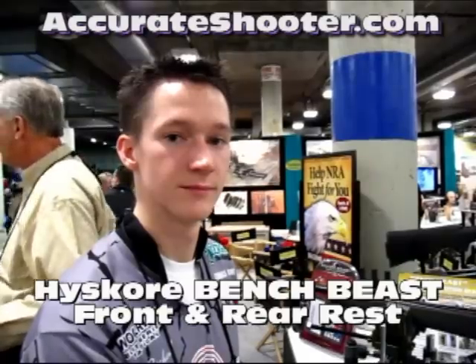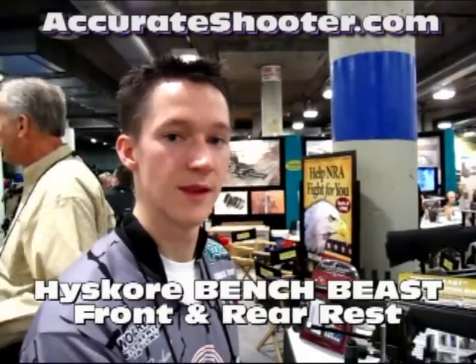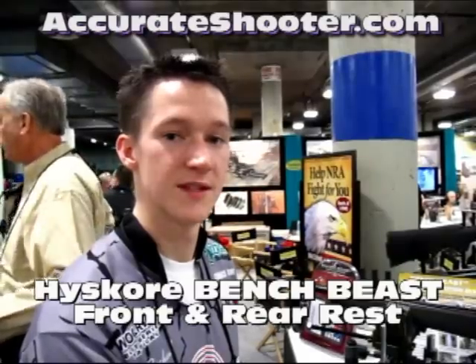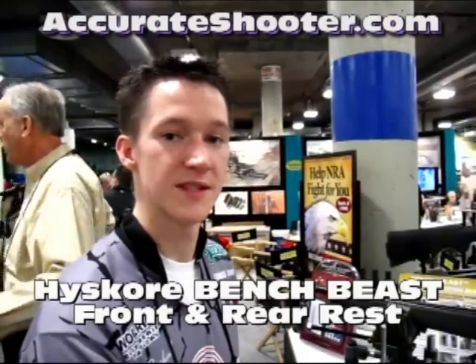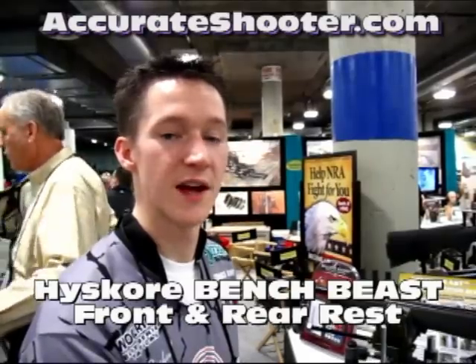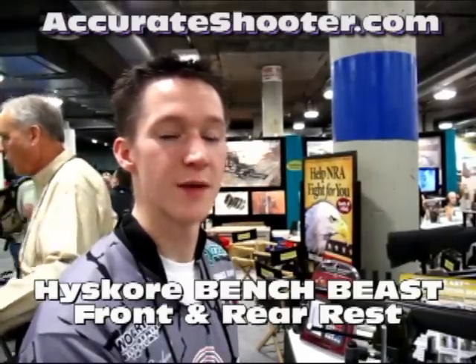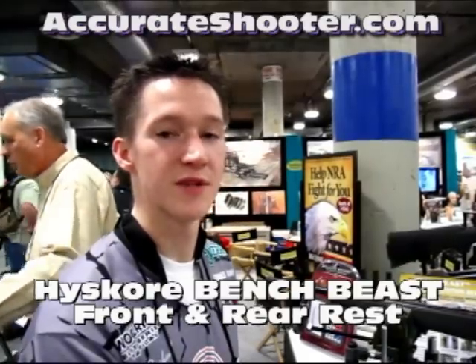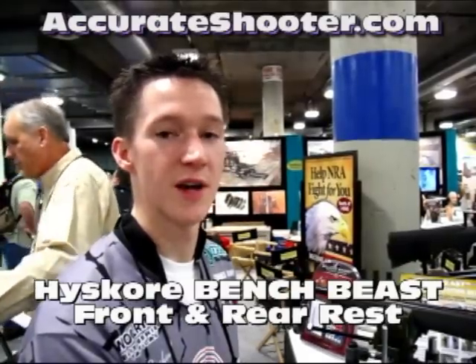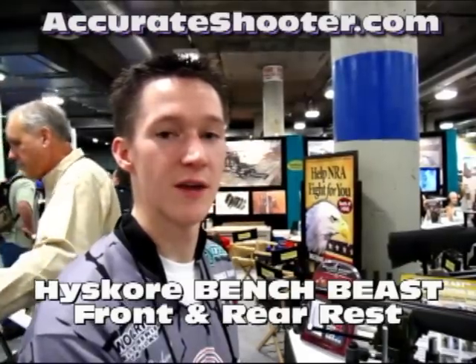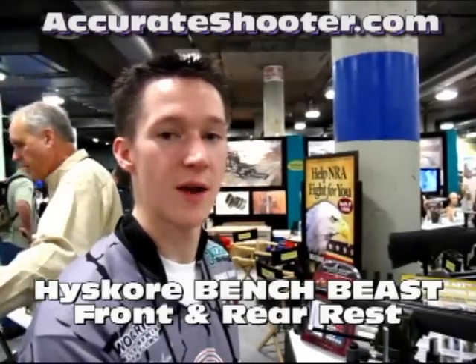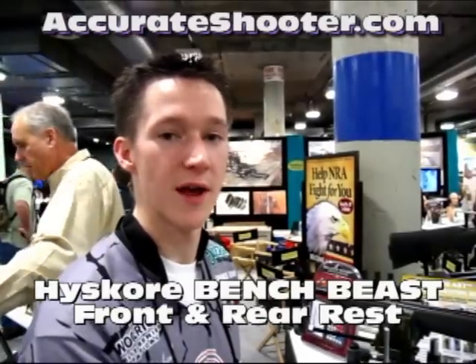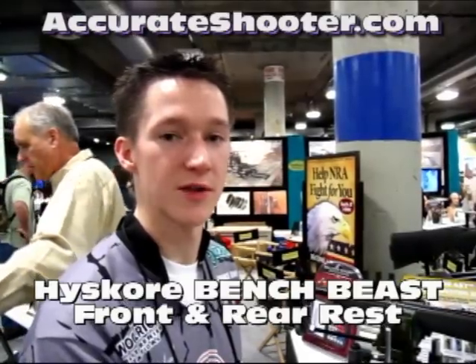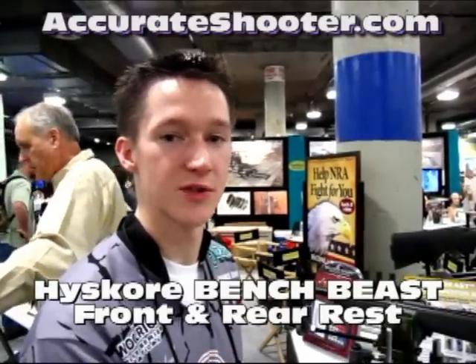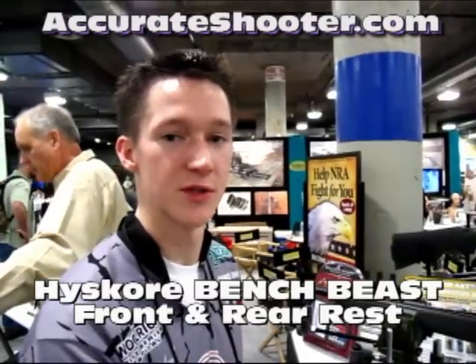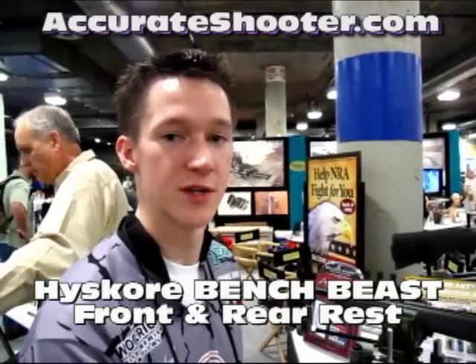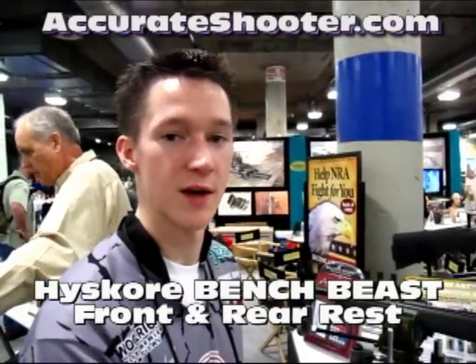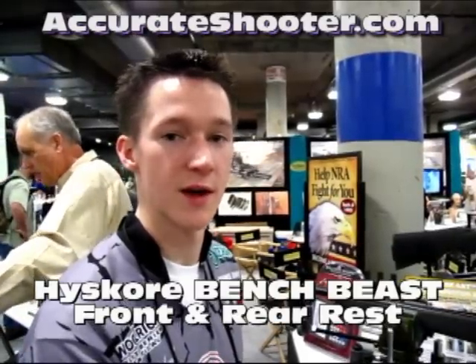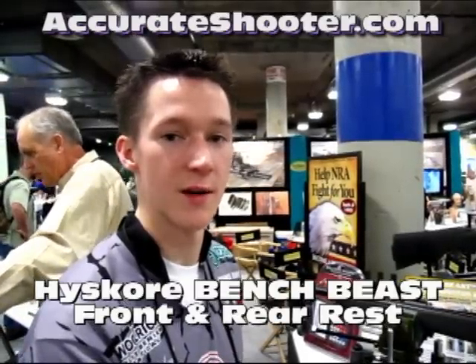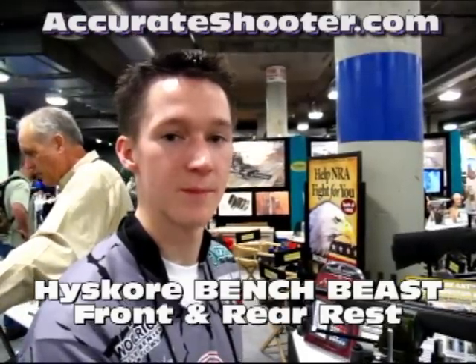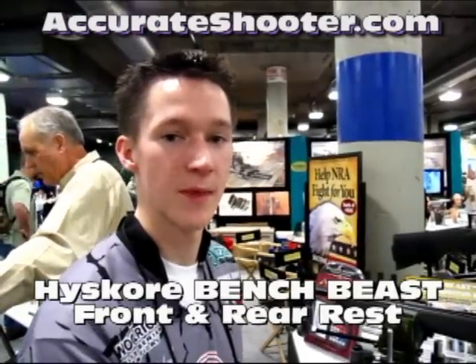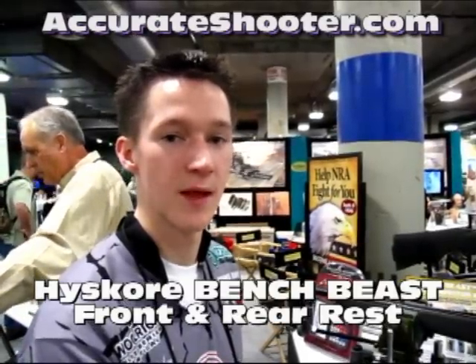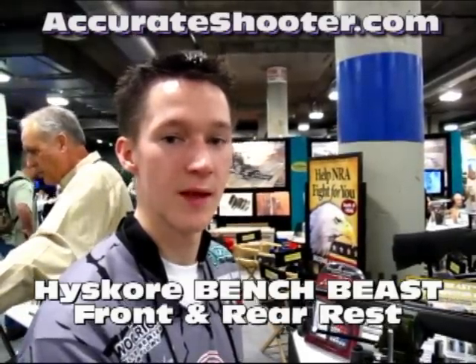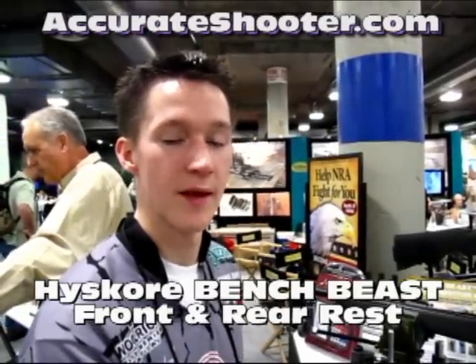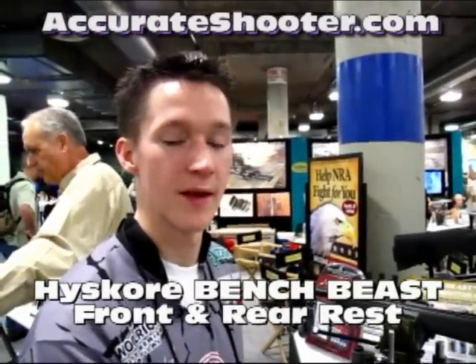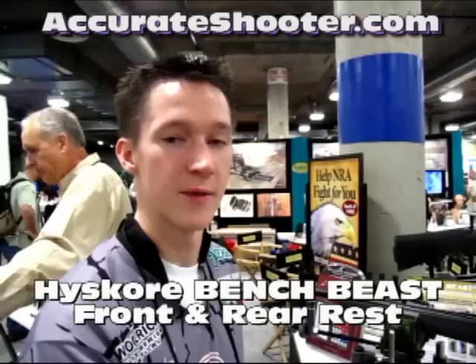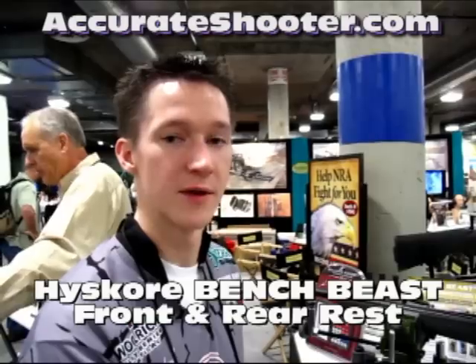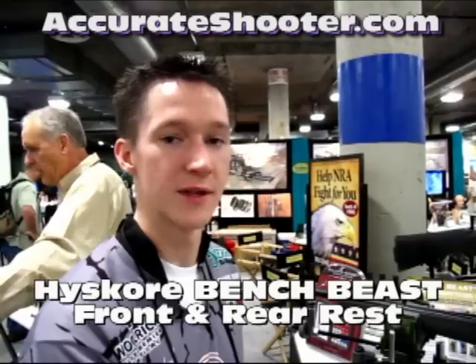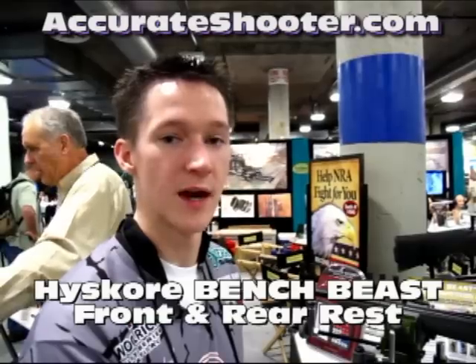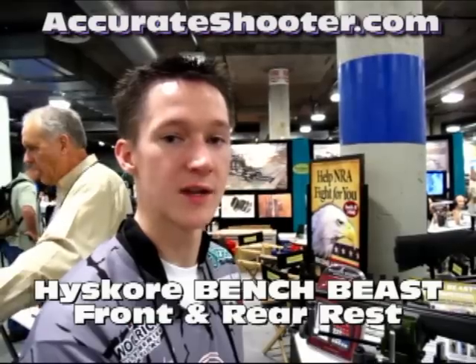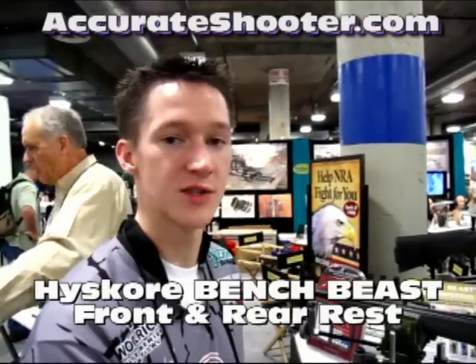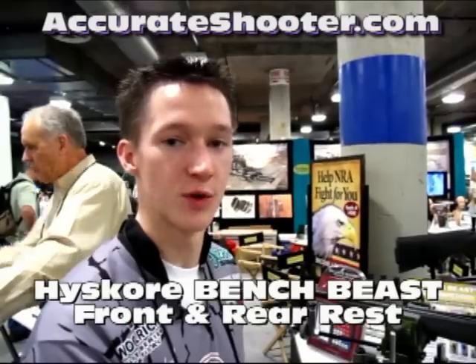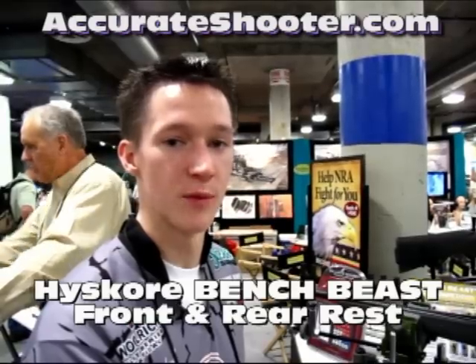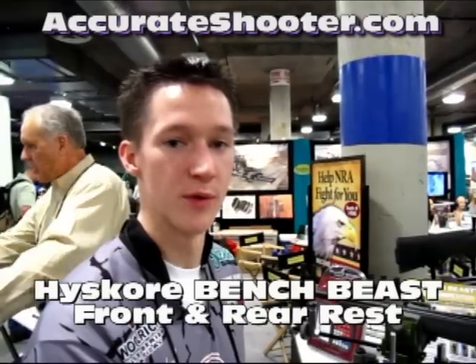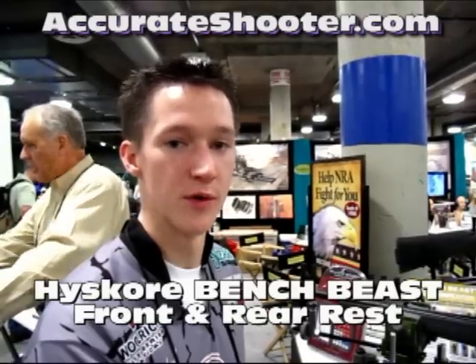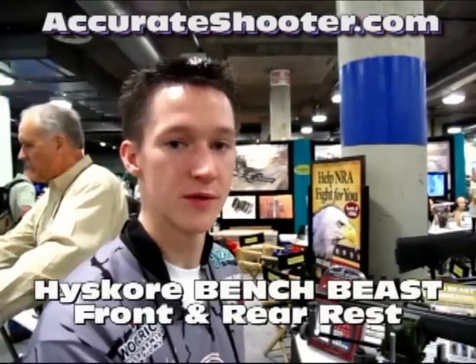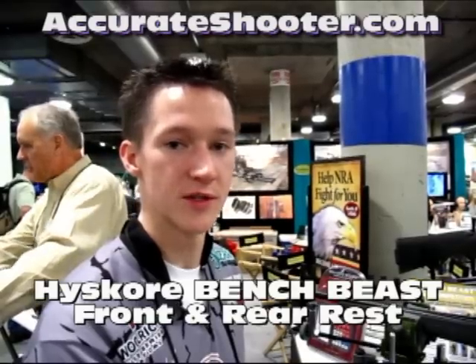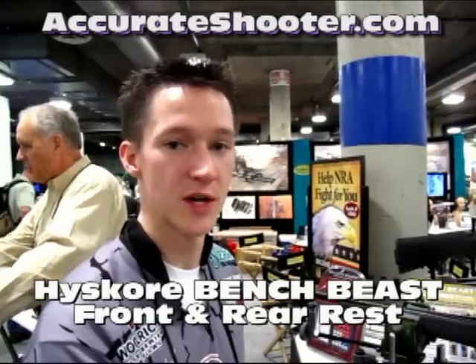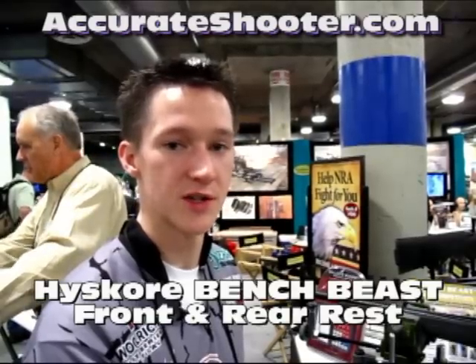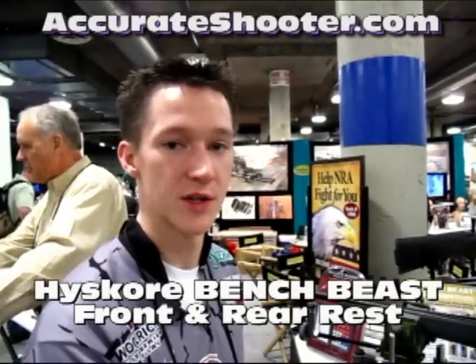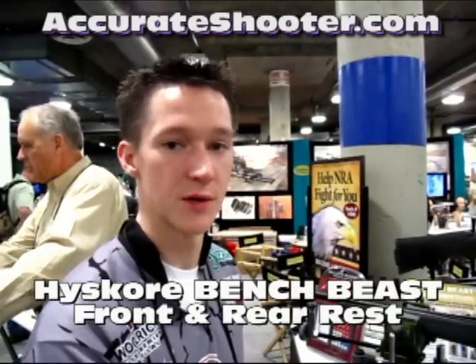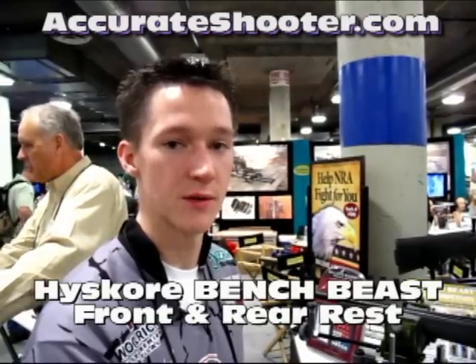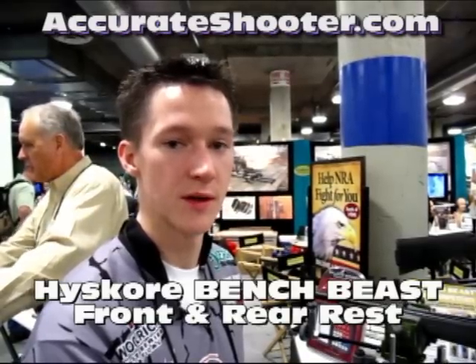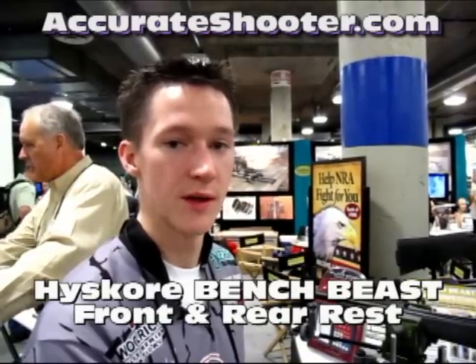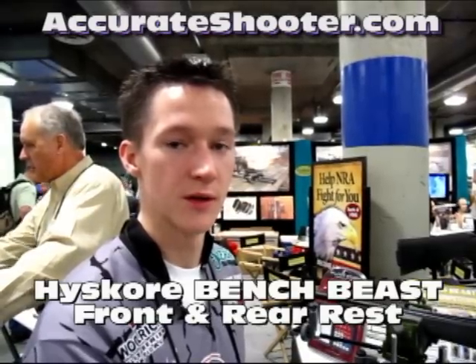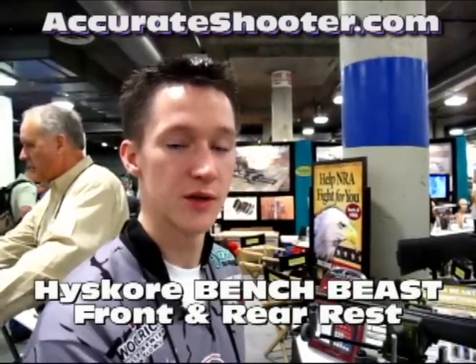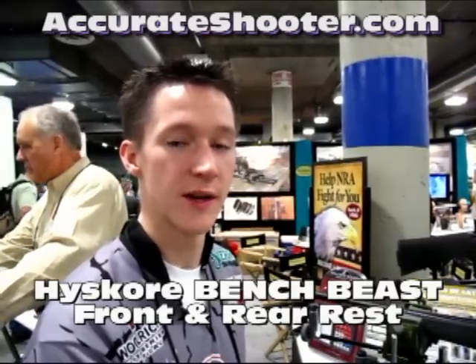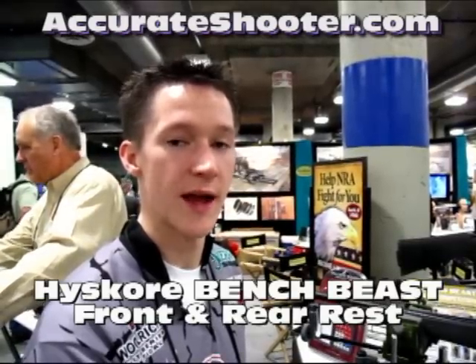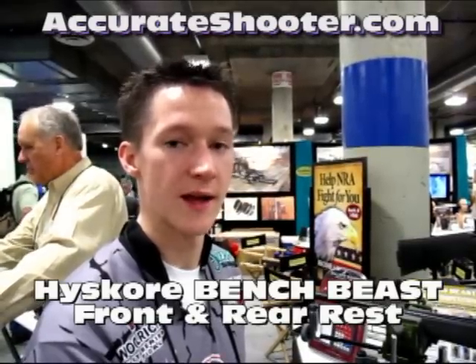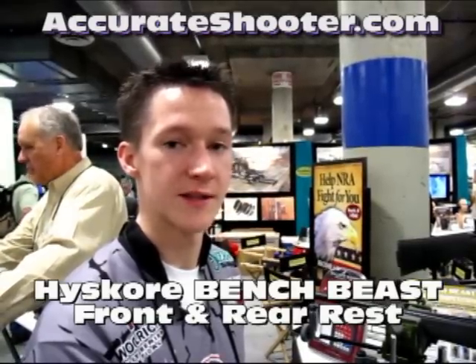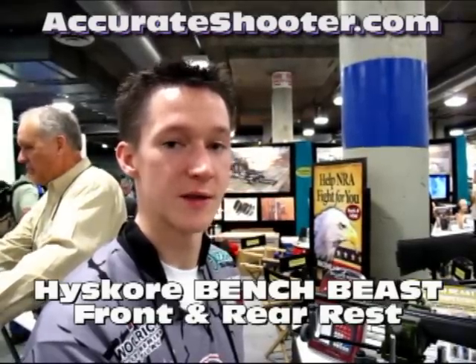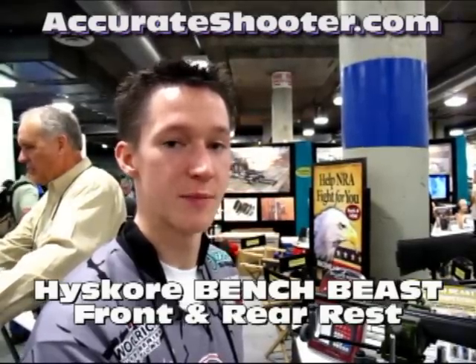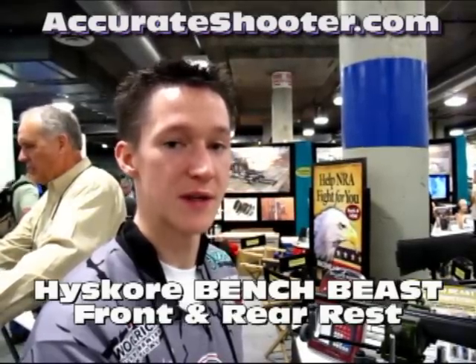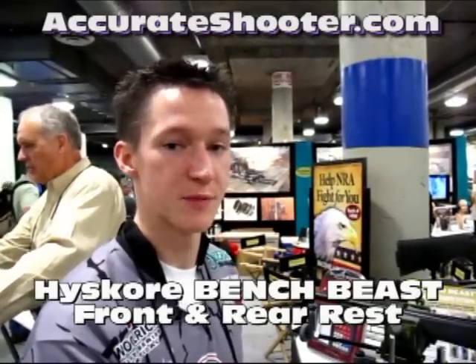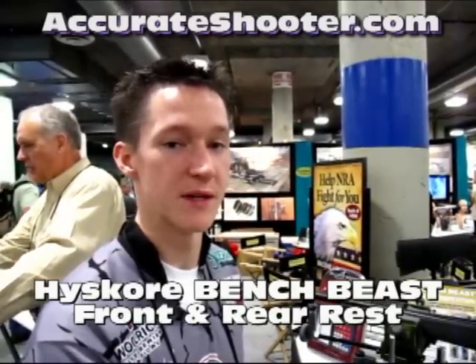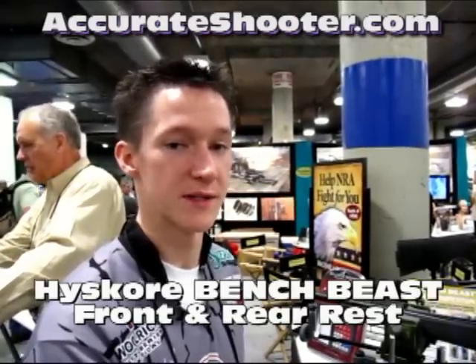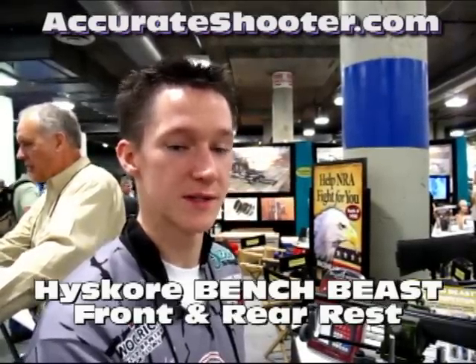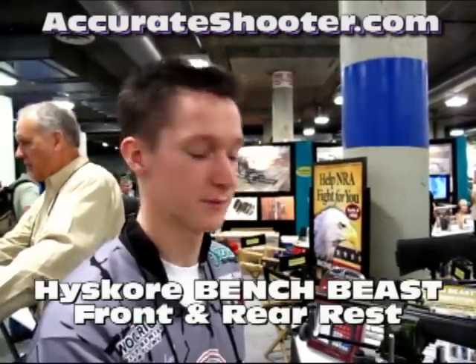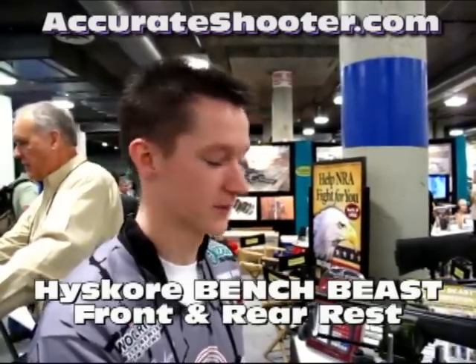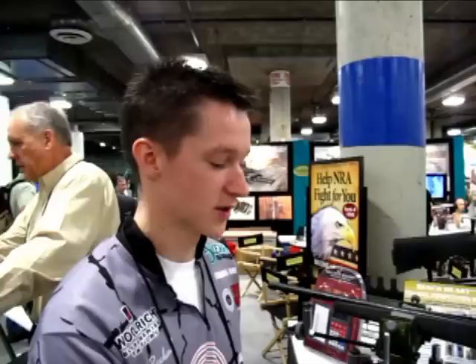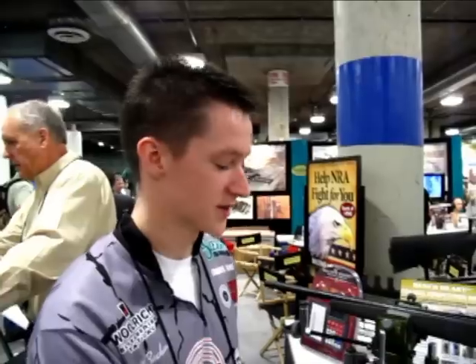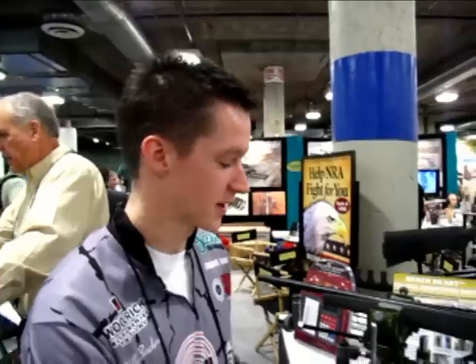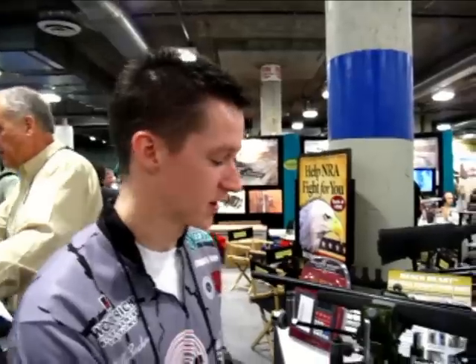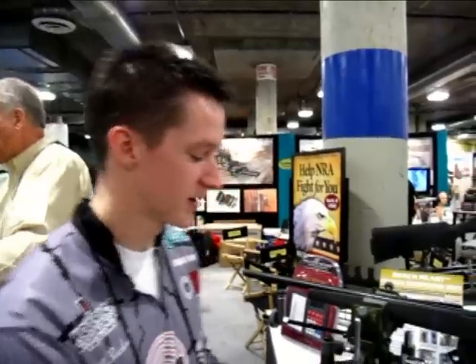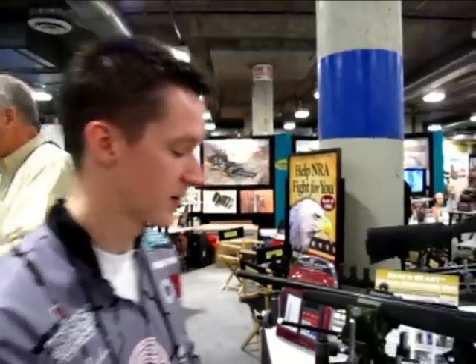This is Kelly Bichon from AccuShooter.com and I'm here at the Highscore booth at SHOT Show, looking at the Bench Beast. So let's take a look here.